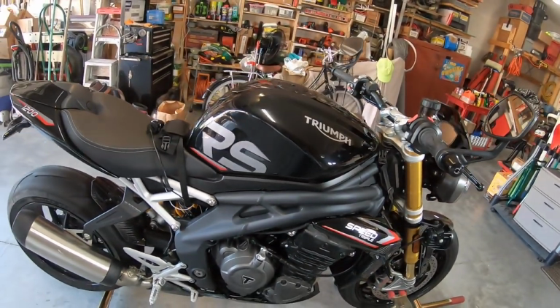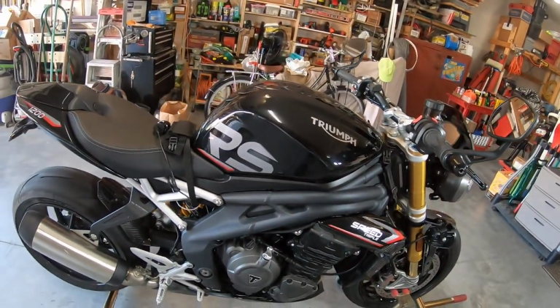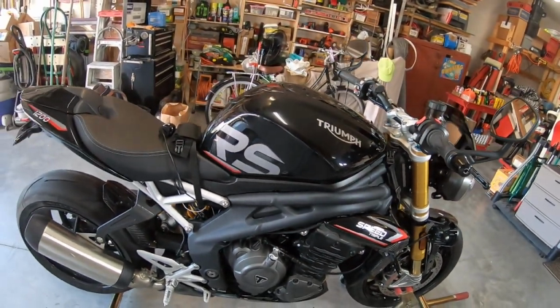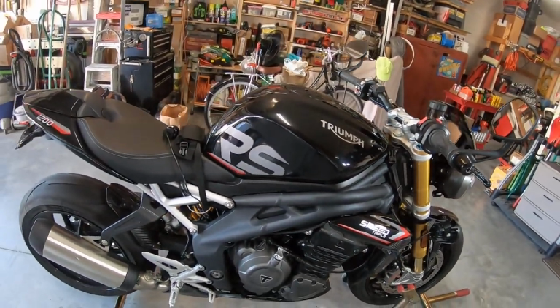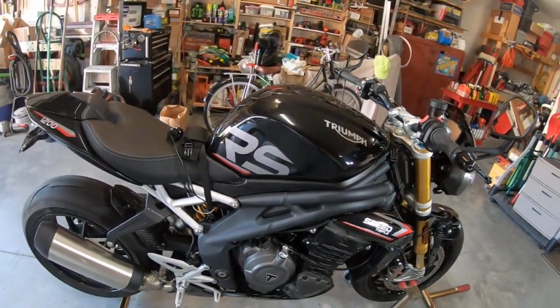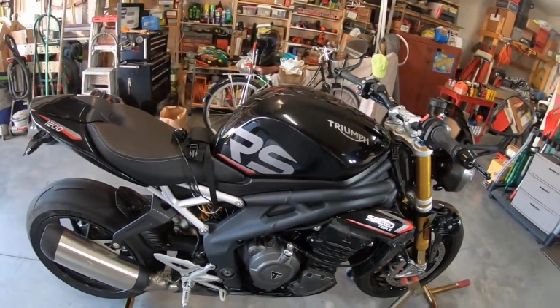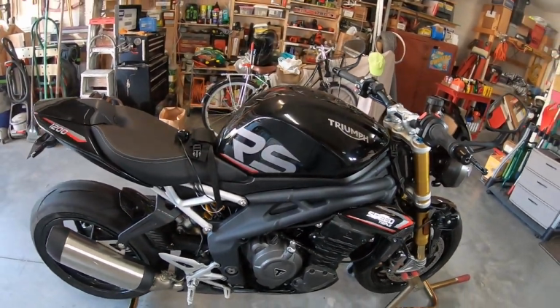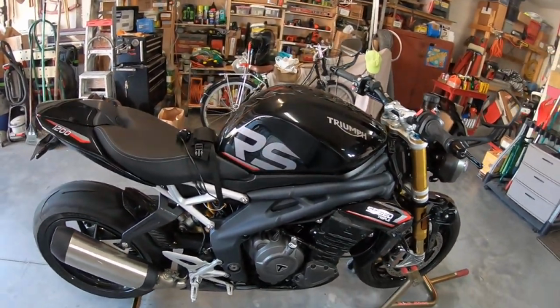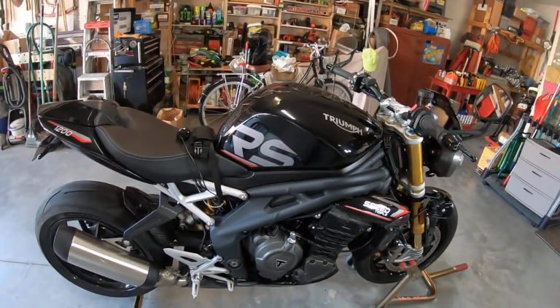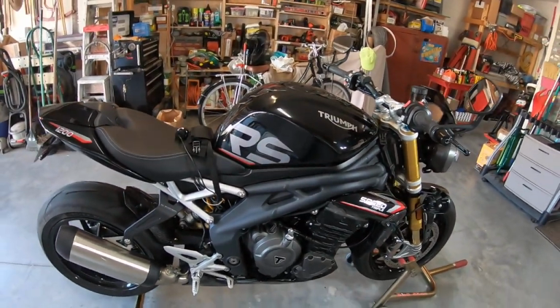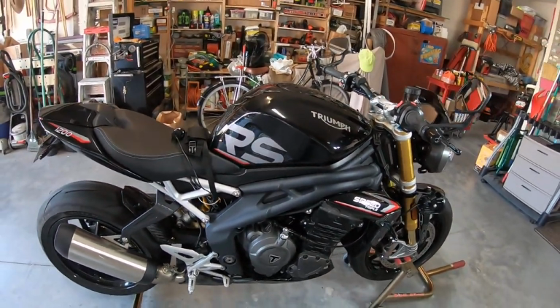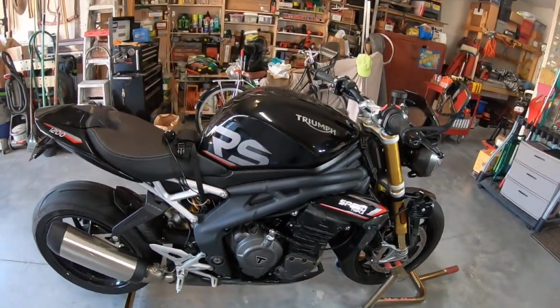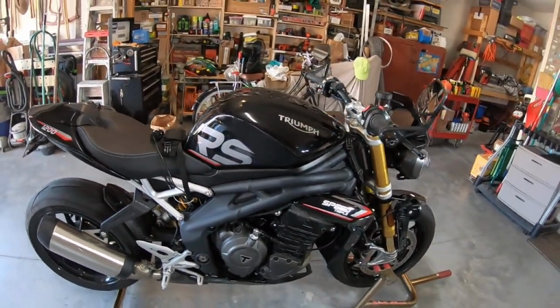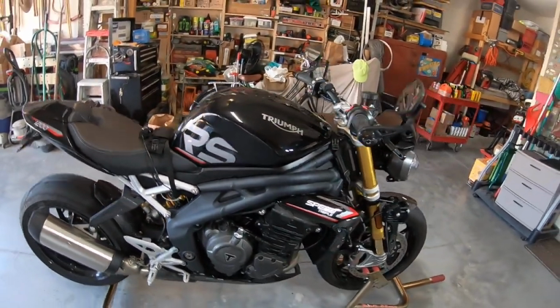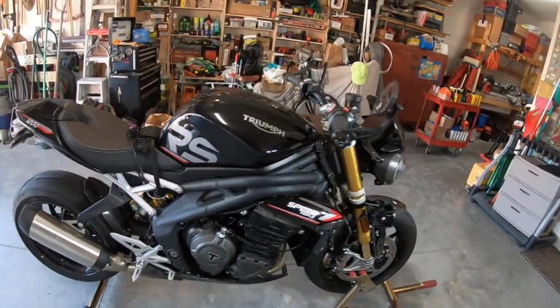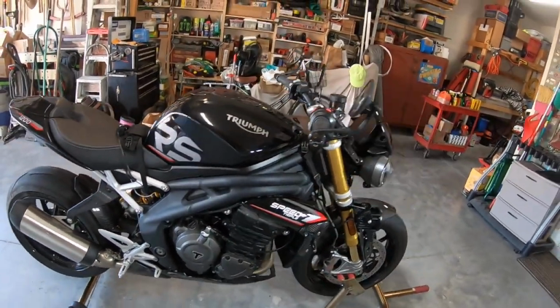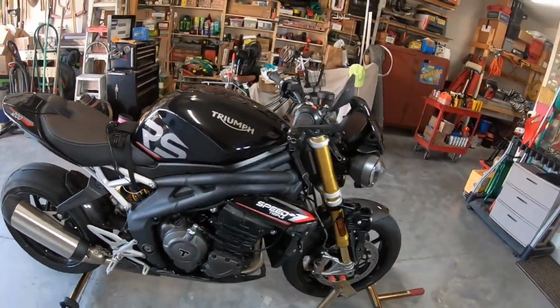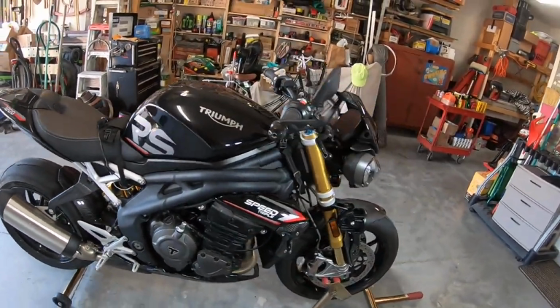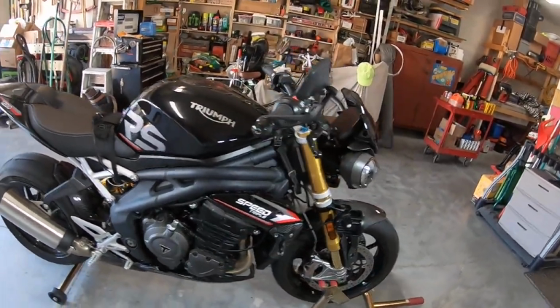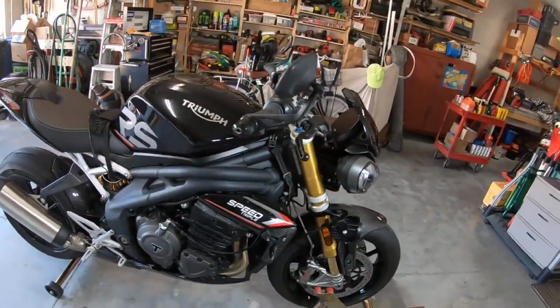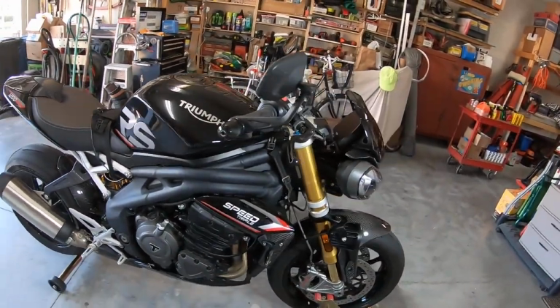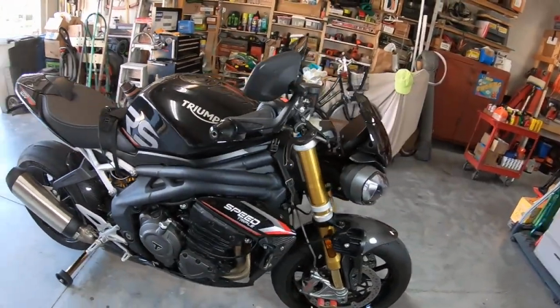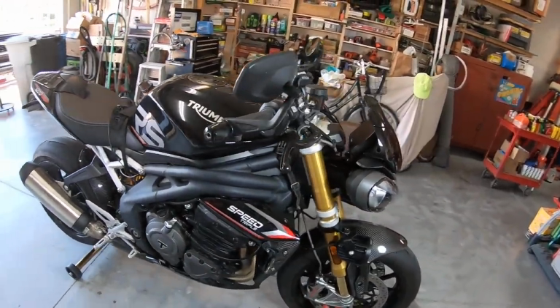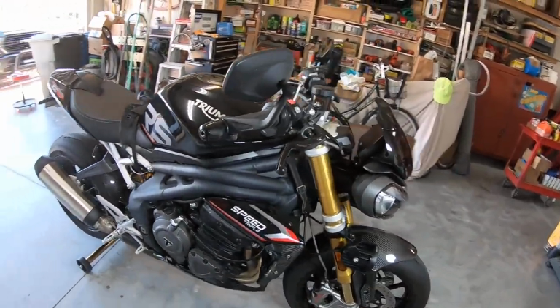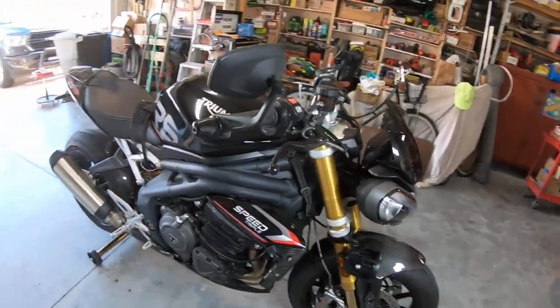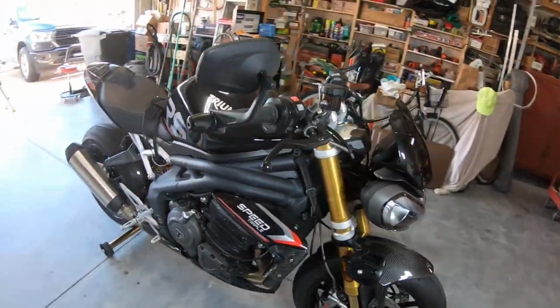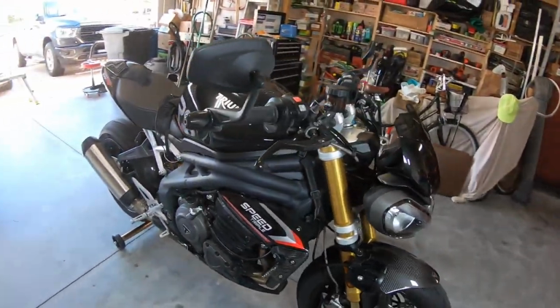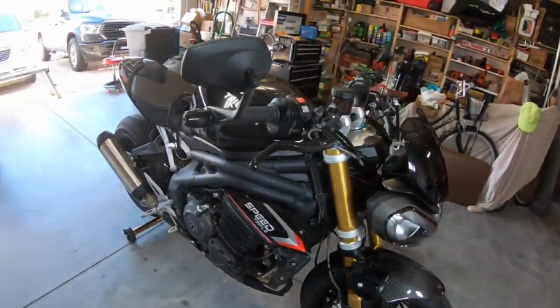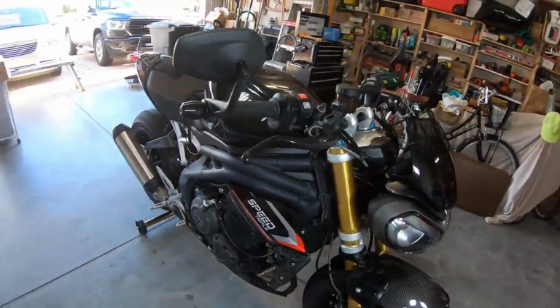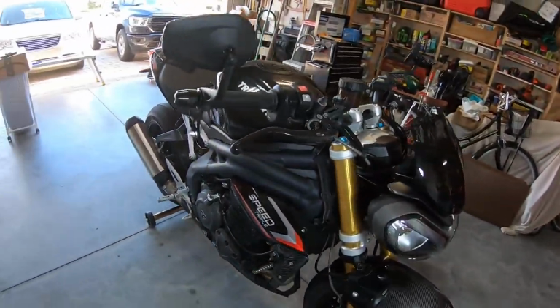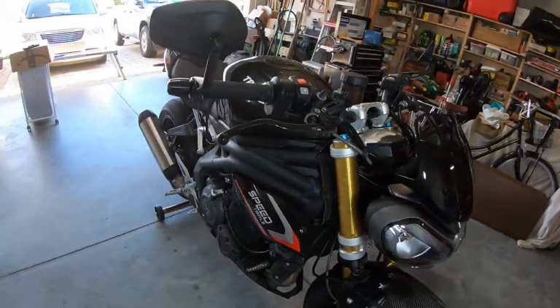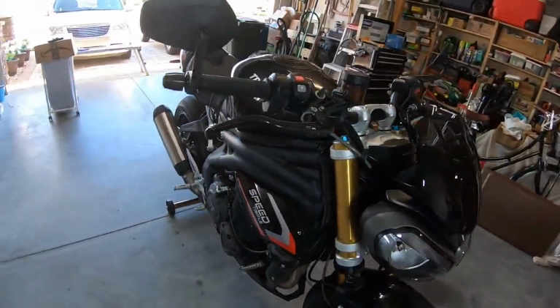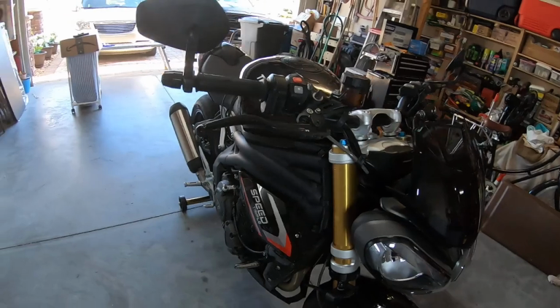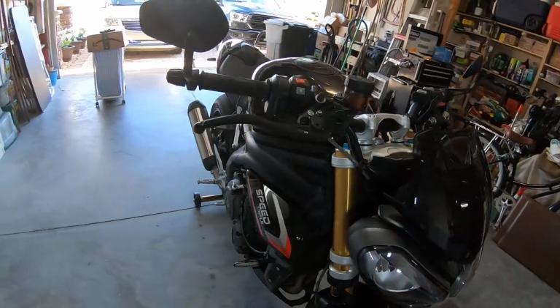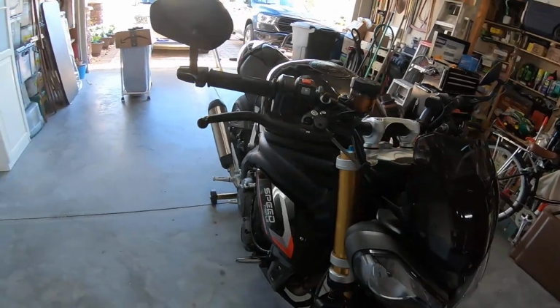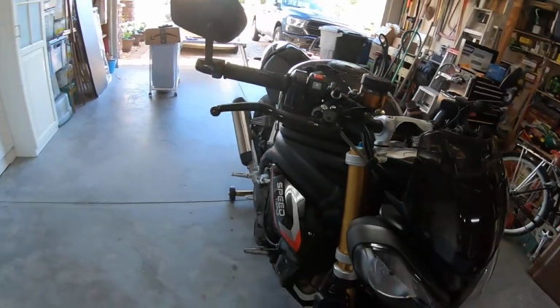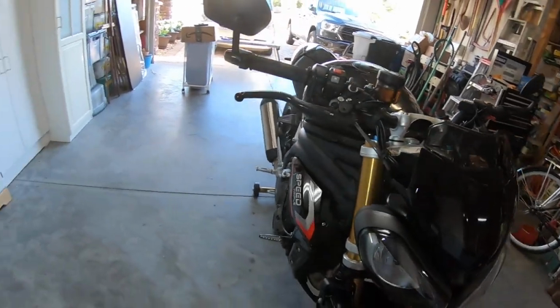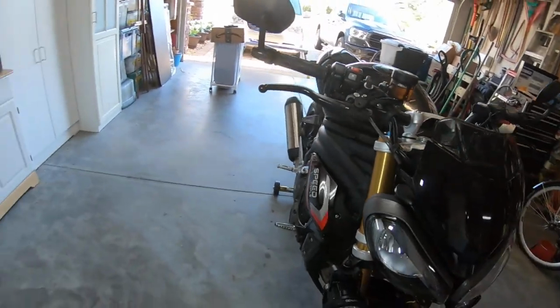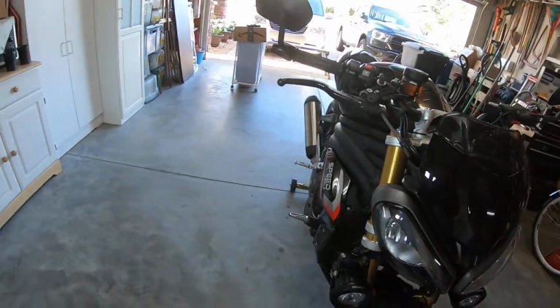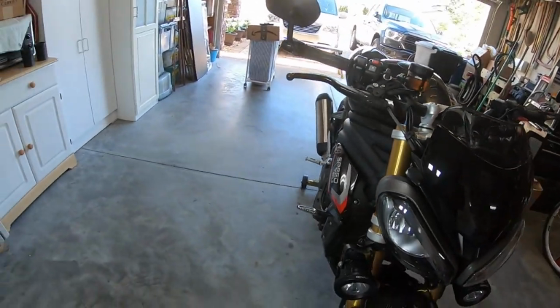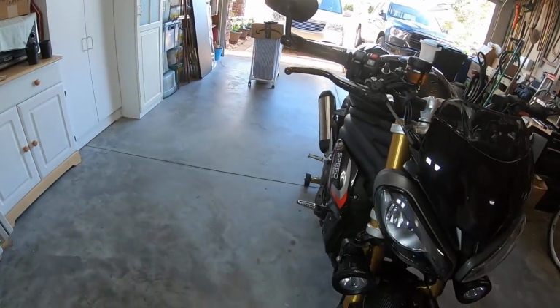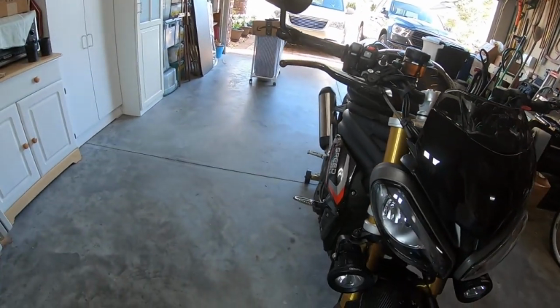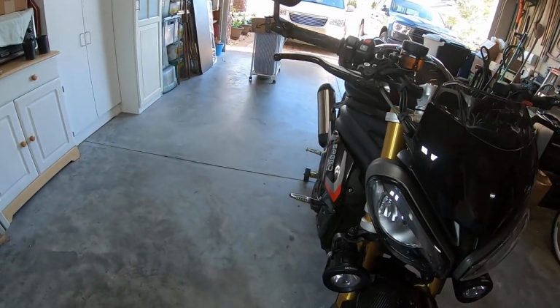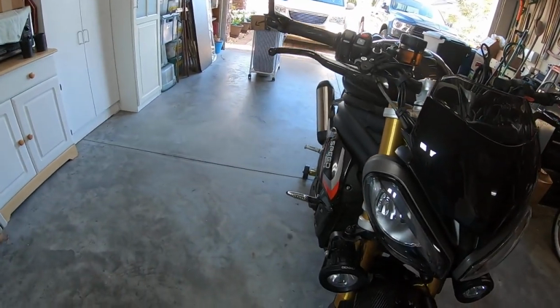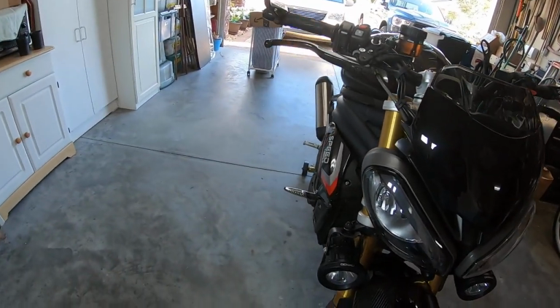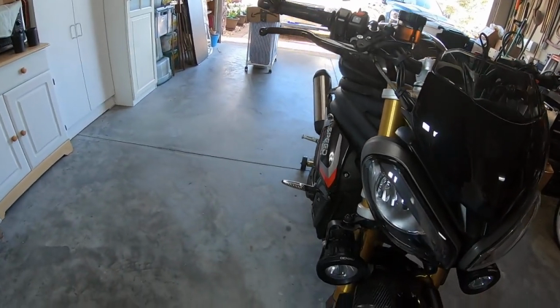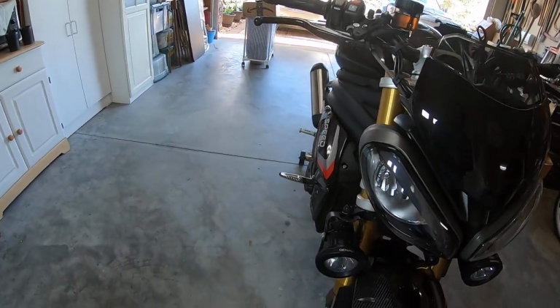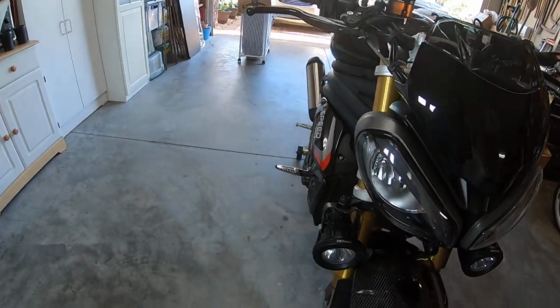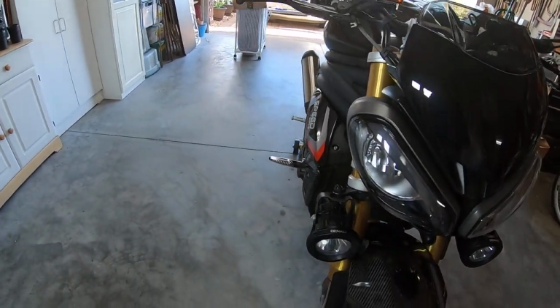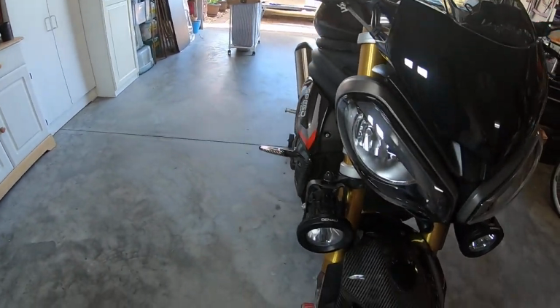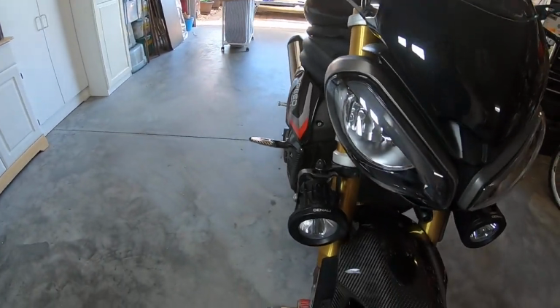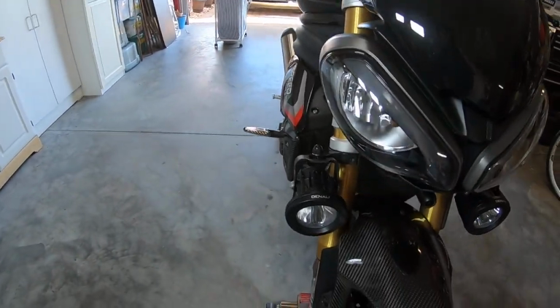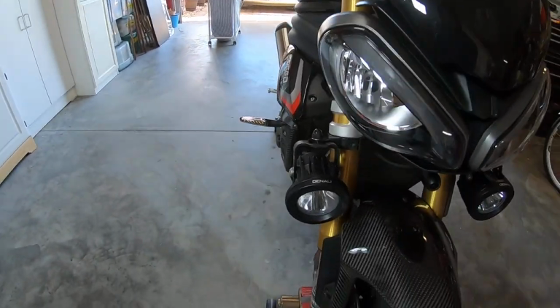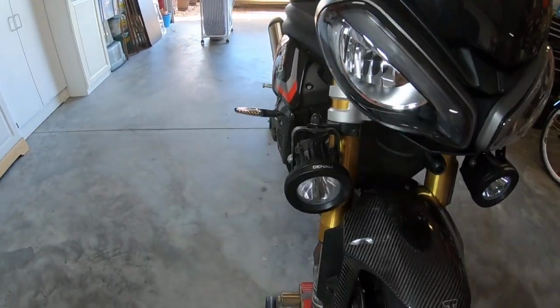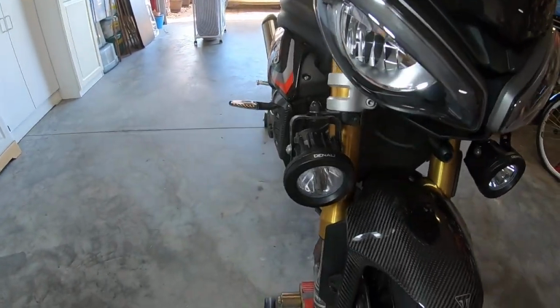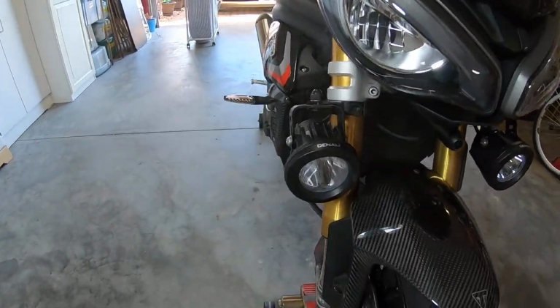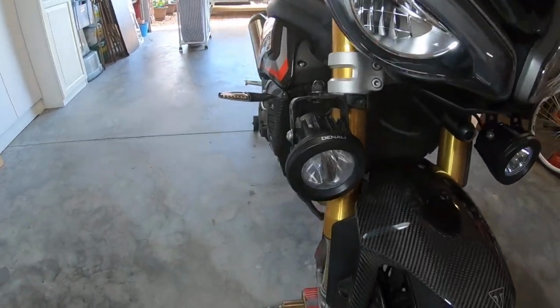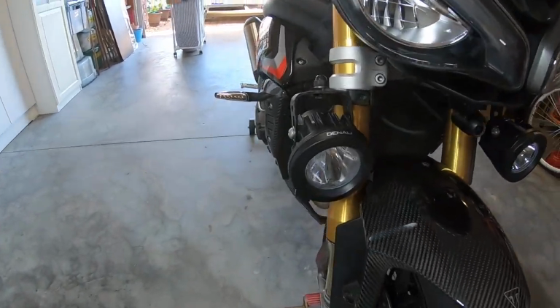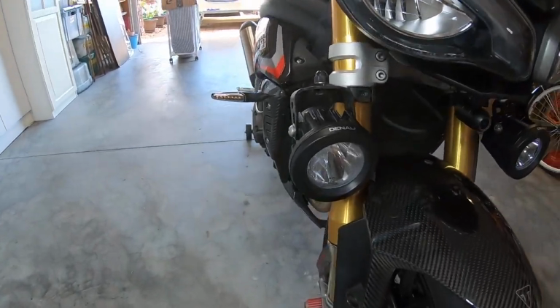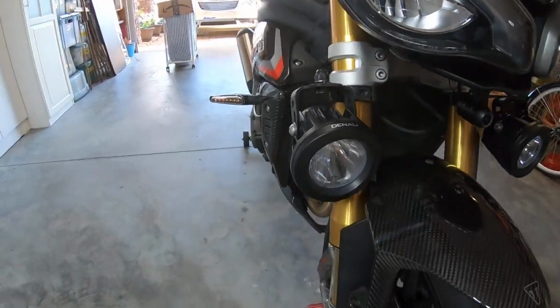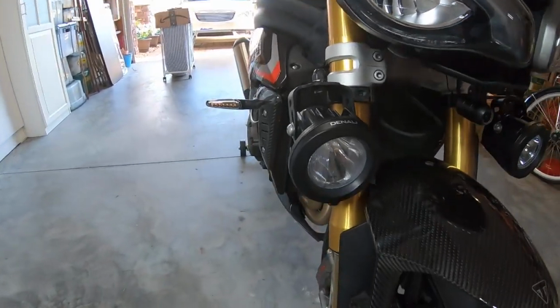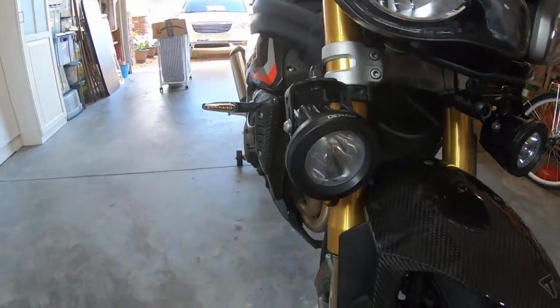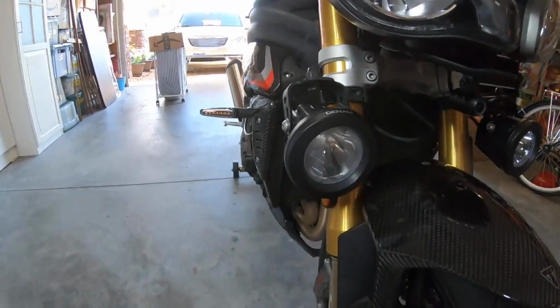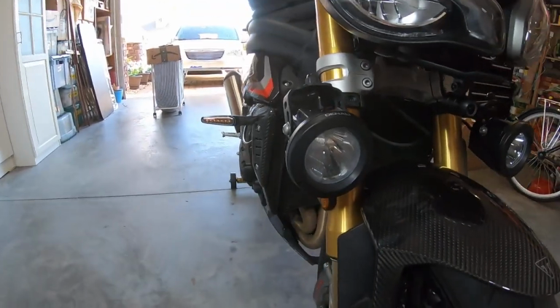The next thing I put on here were the Denali lights.